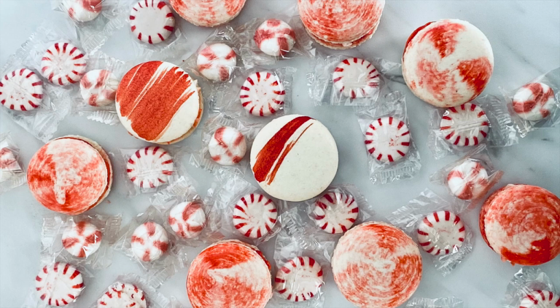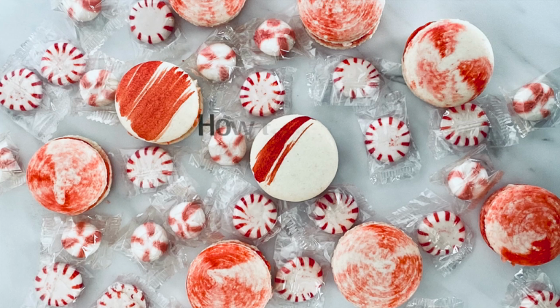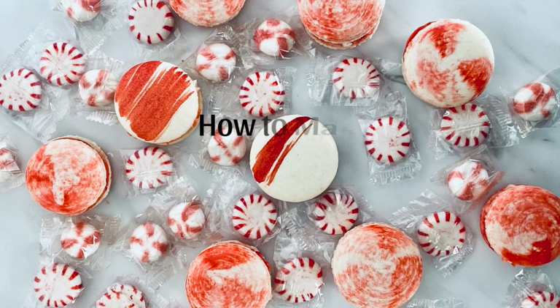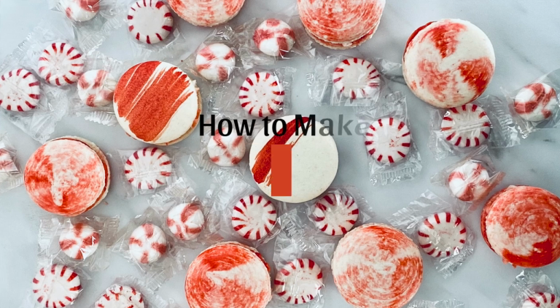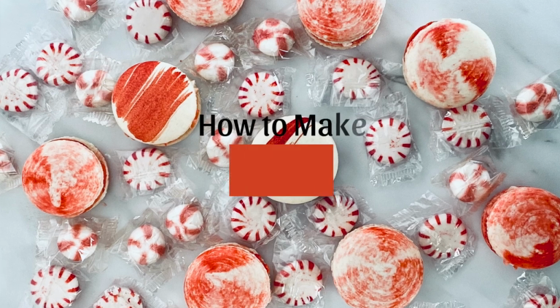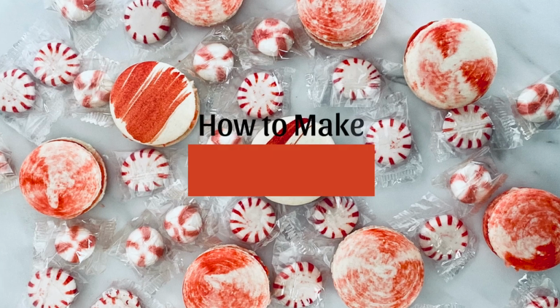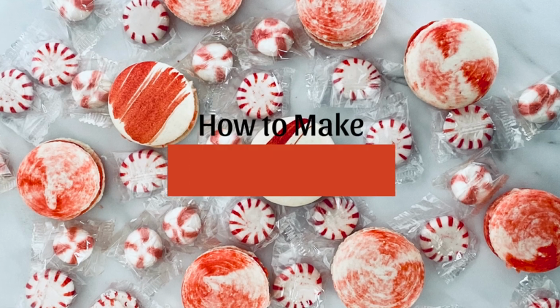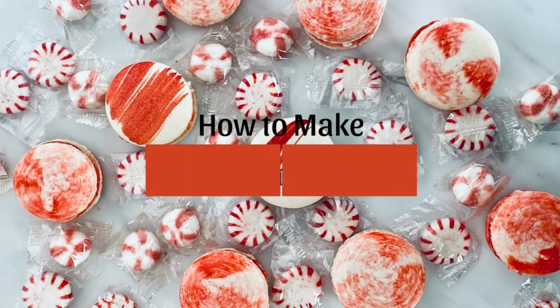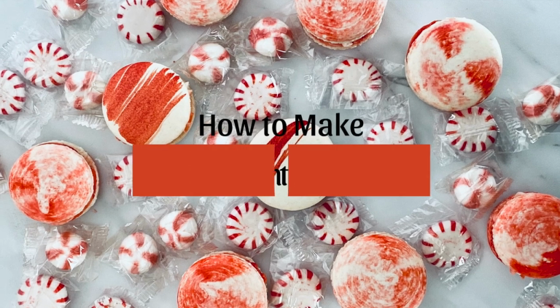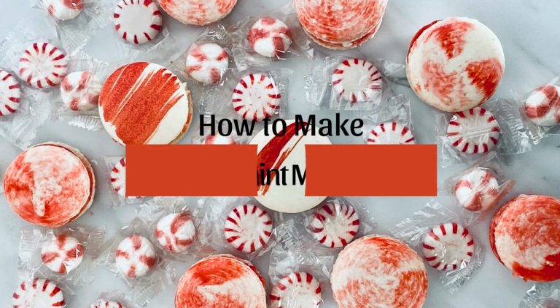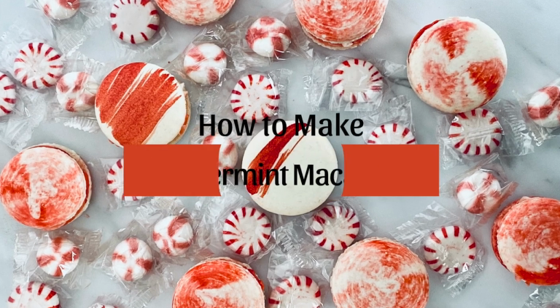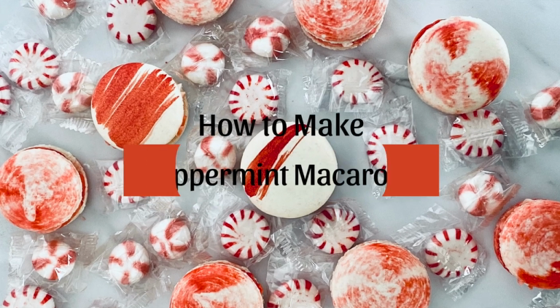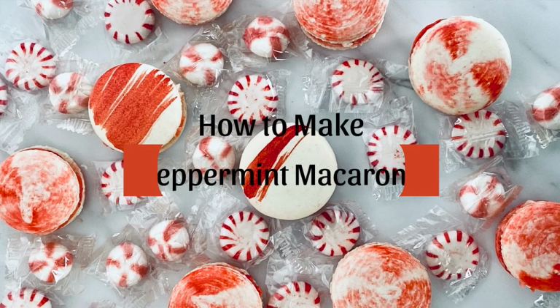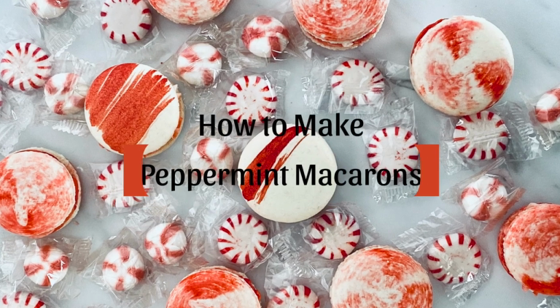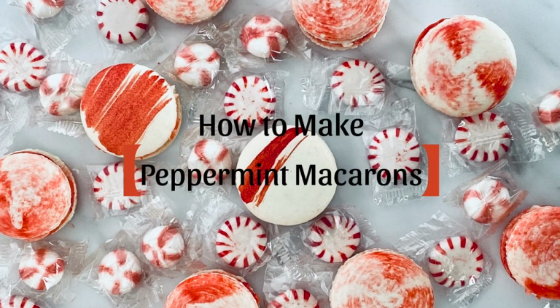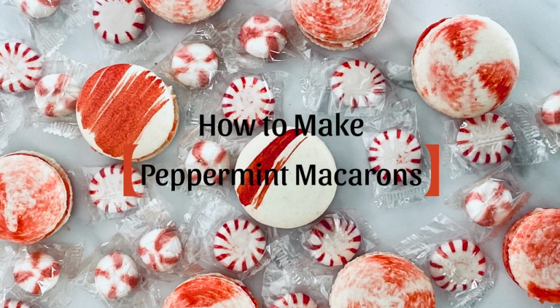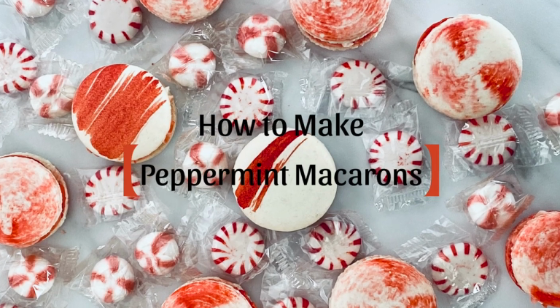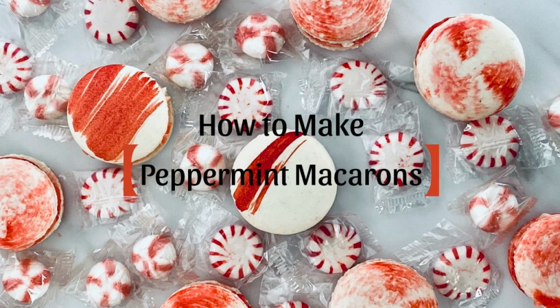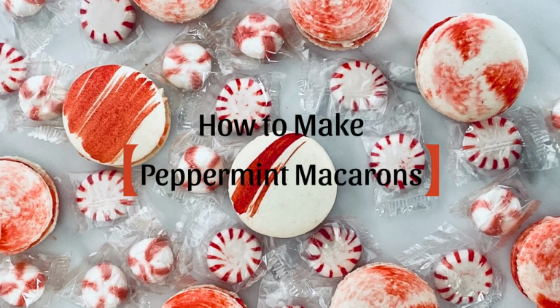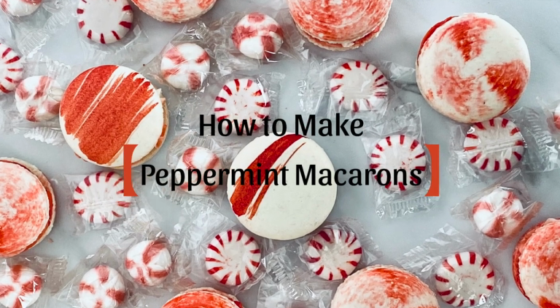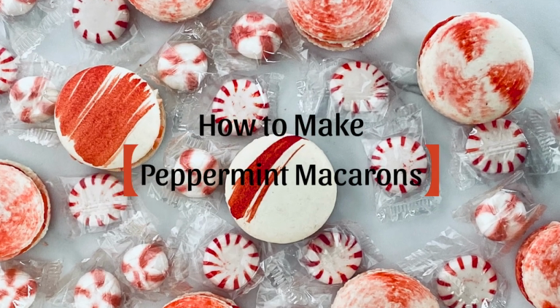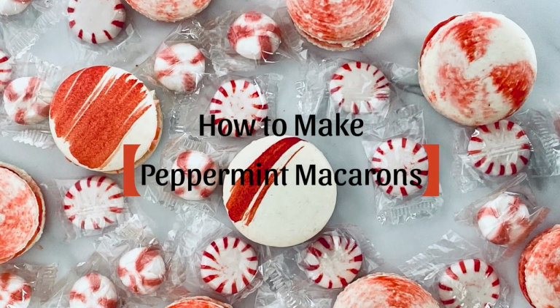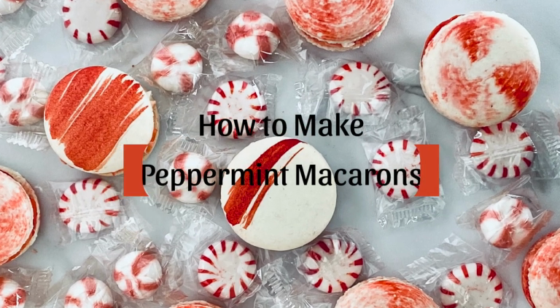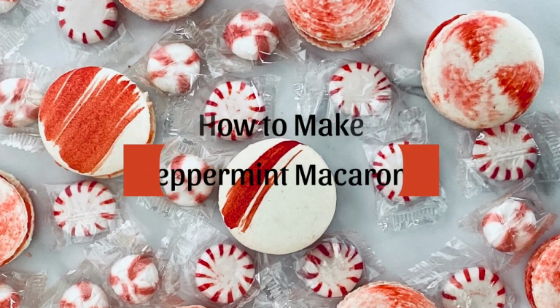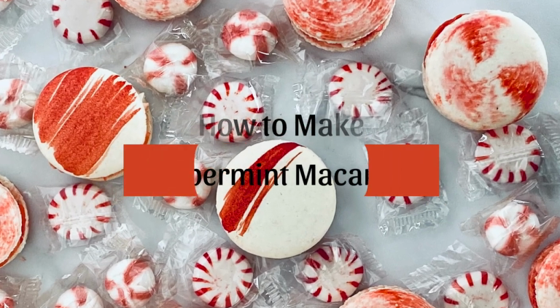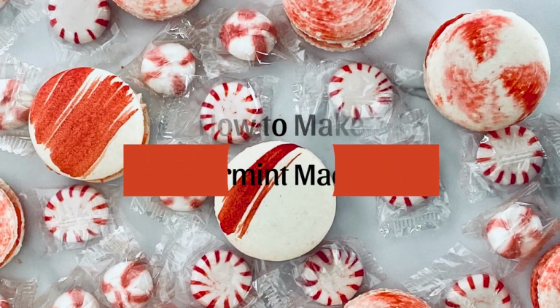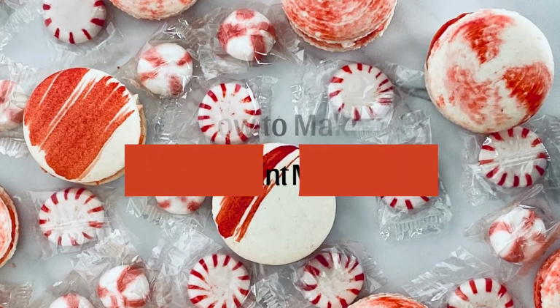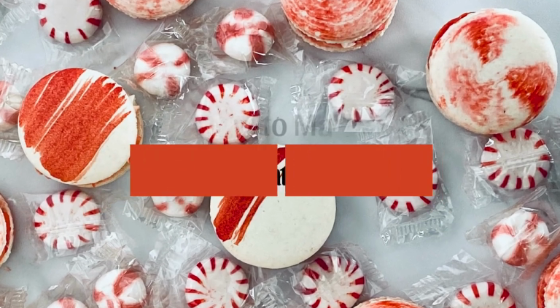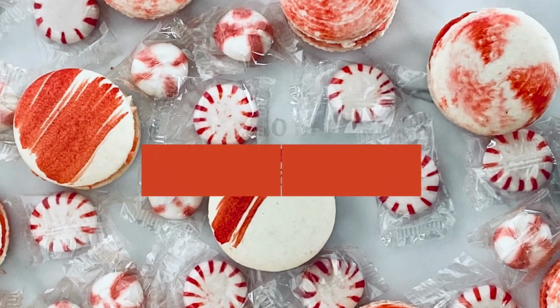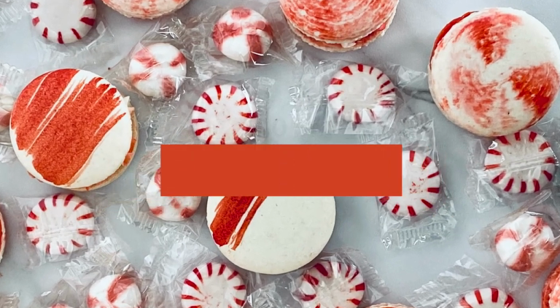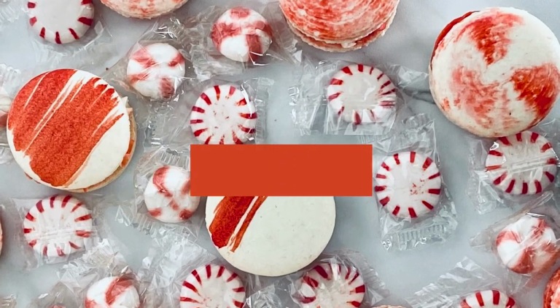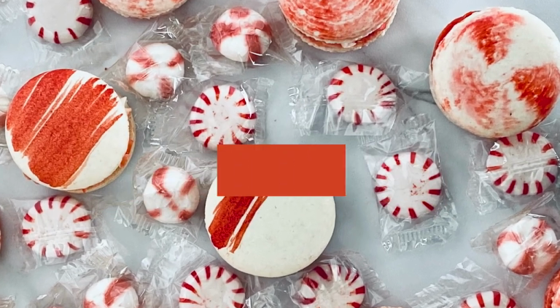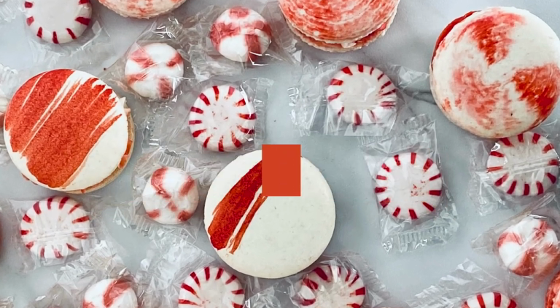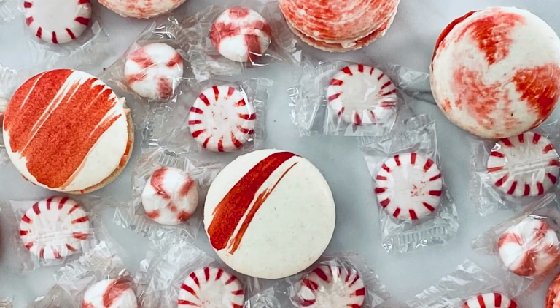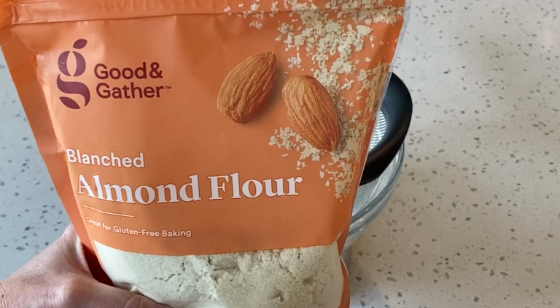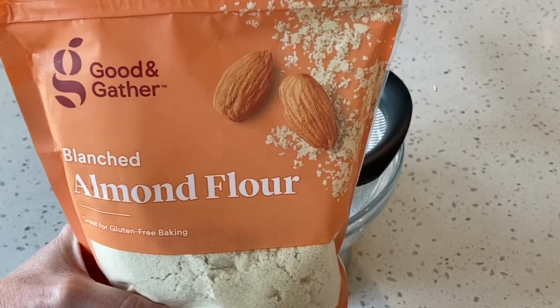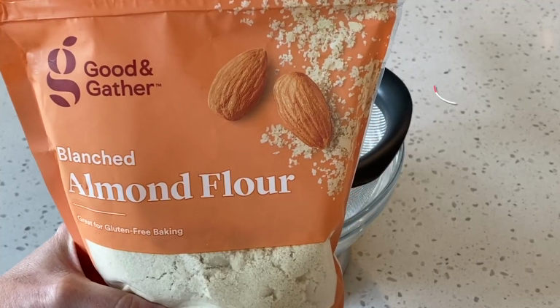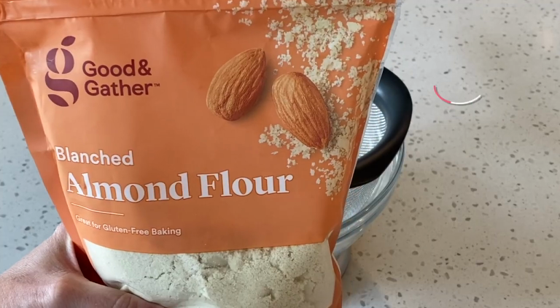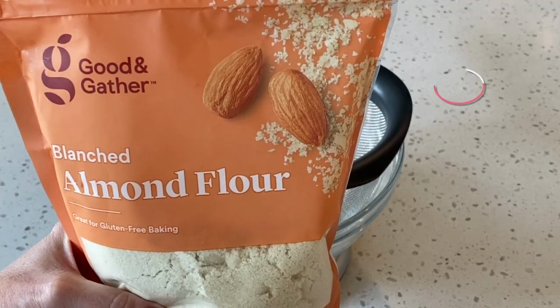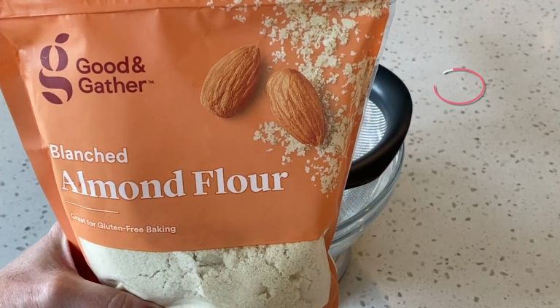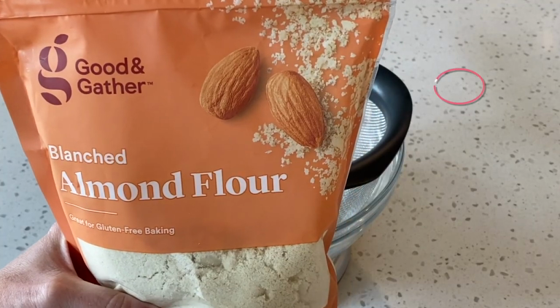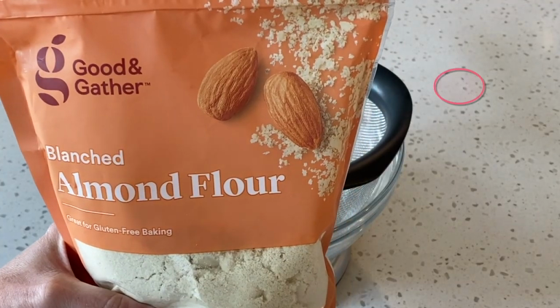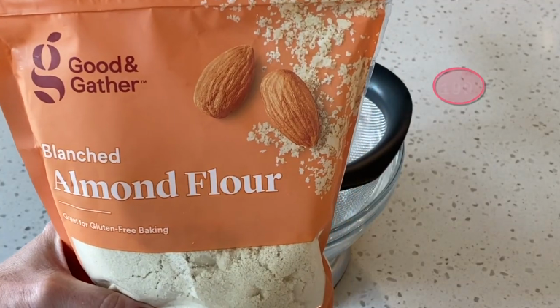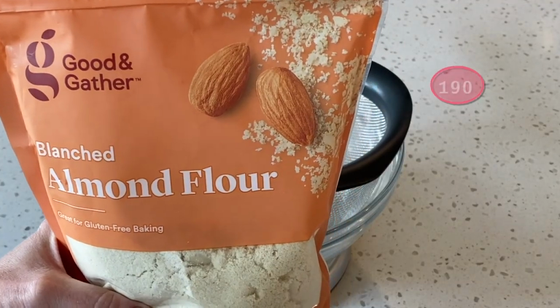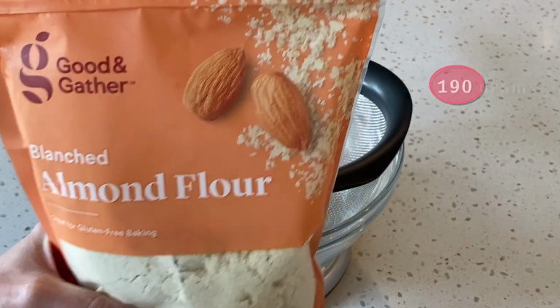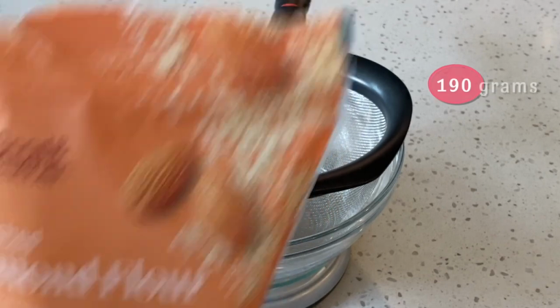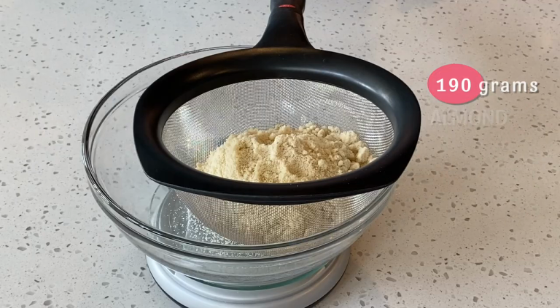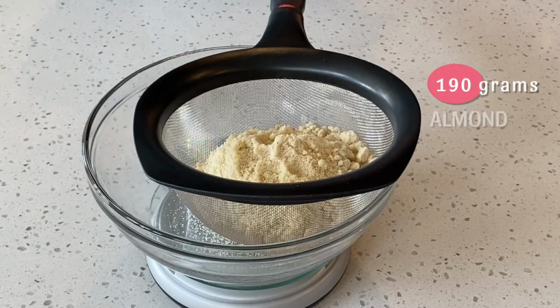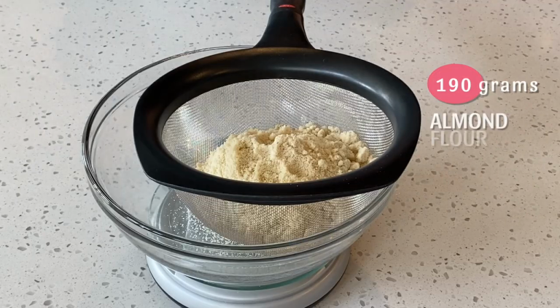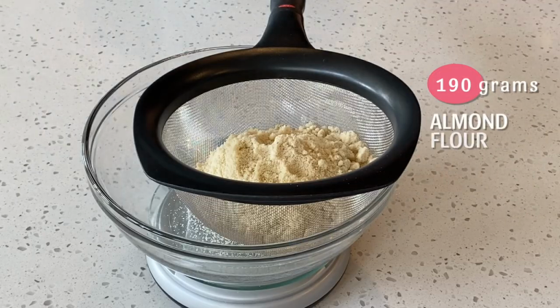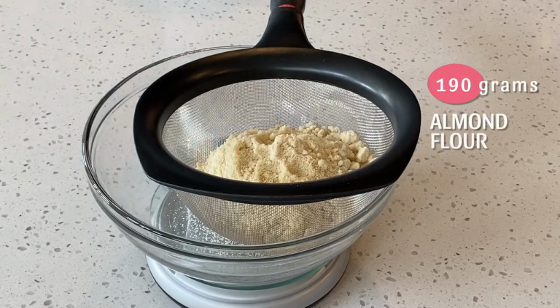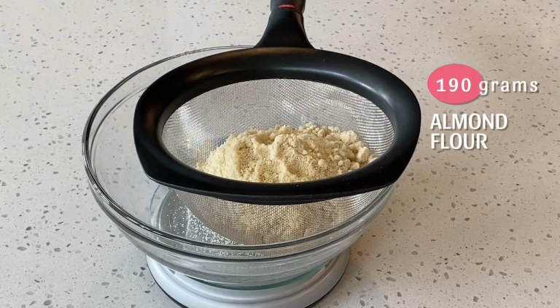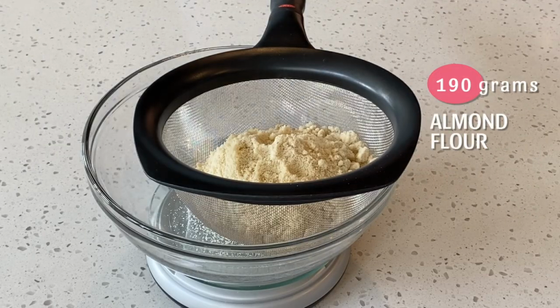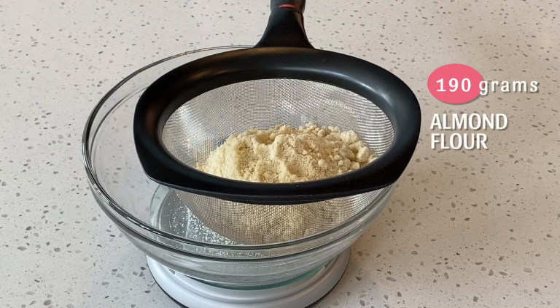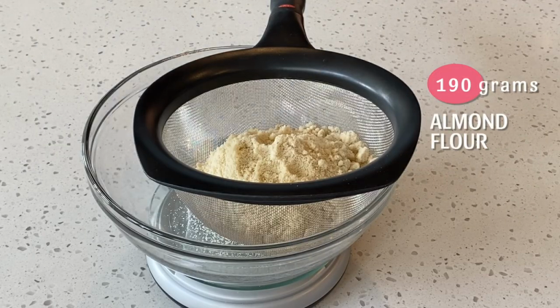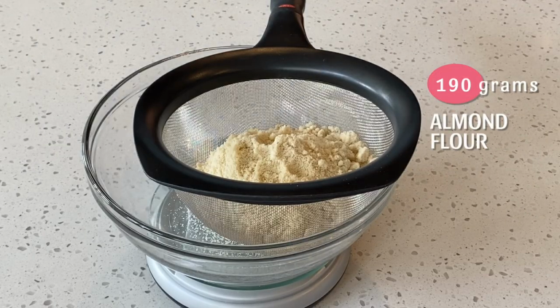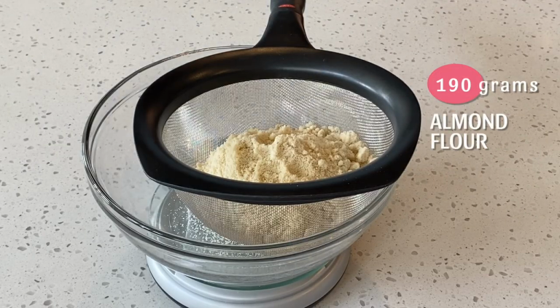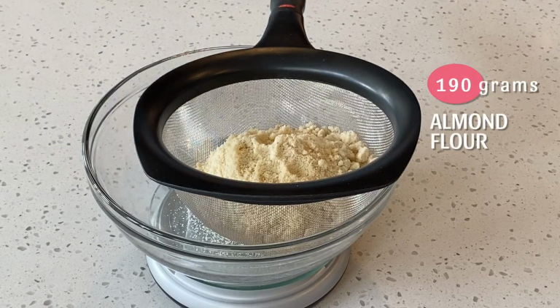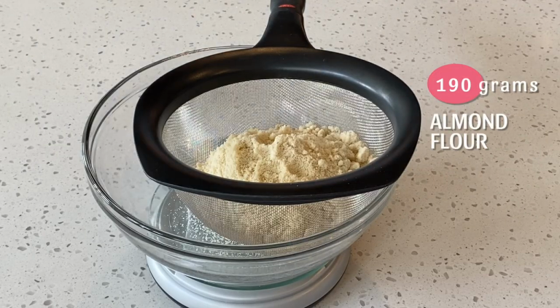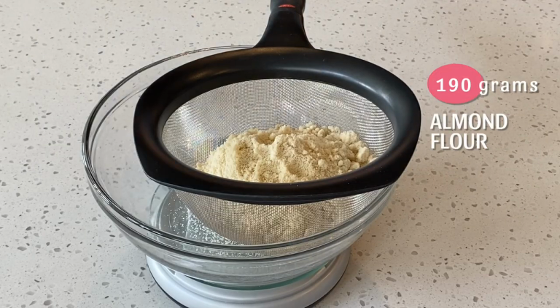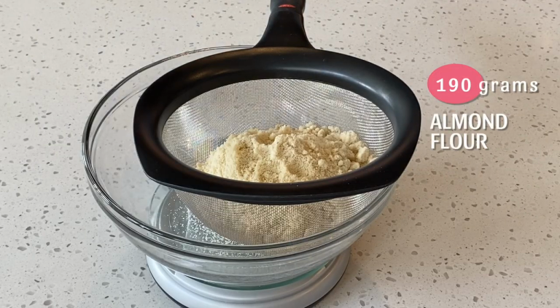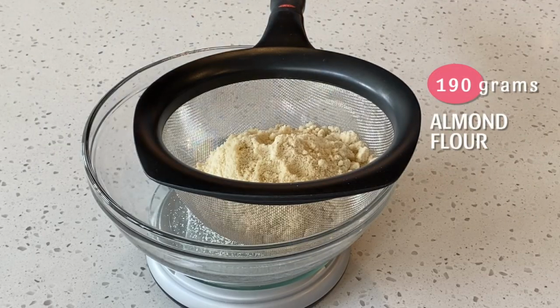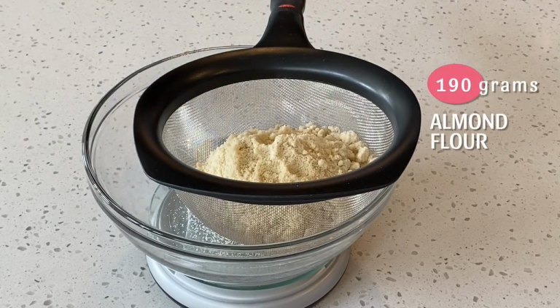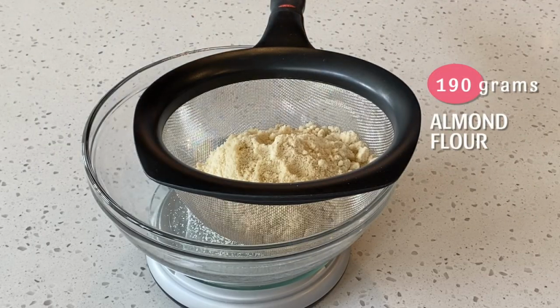Today we are going to learn how to make peppermint macarons. We're going to be using Sugar Bean's Swiss method recipe.